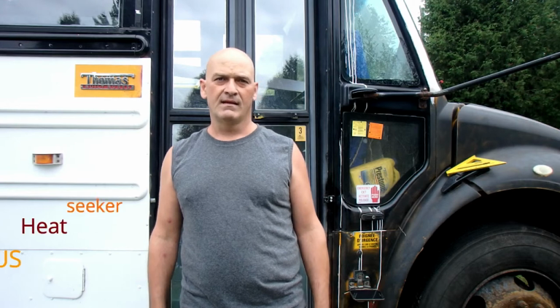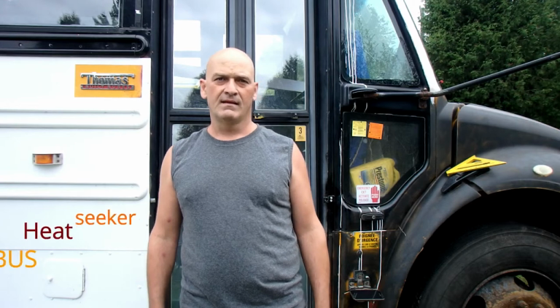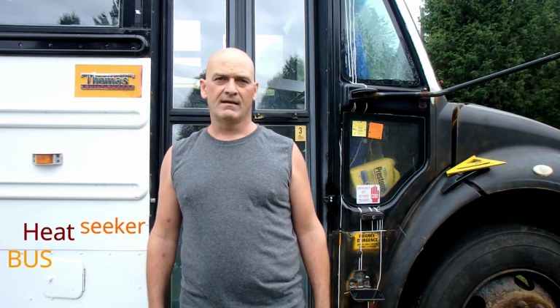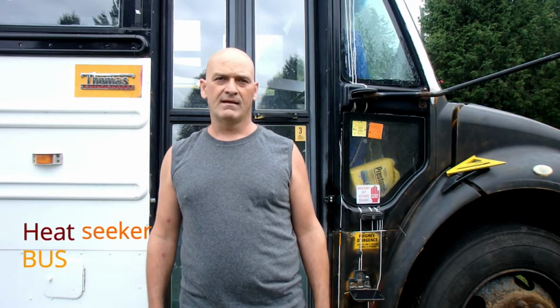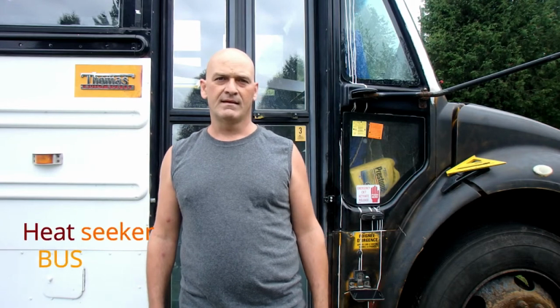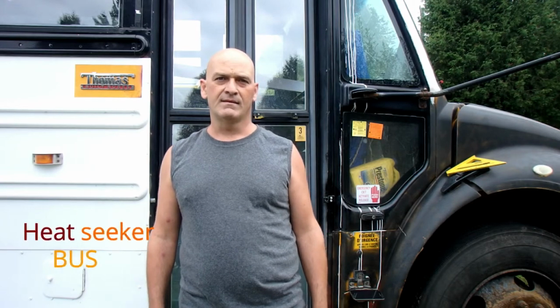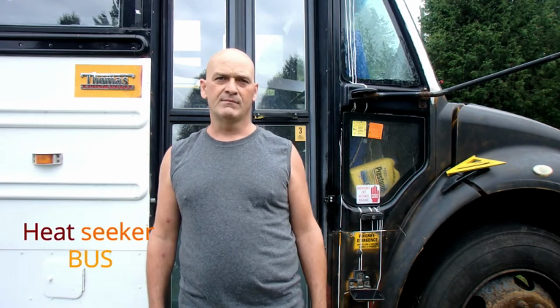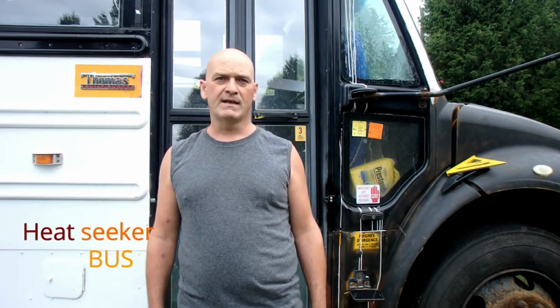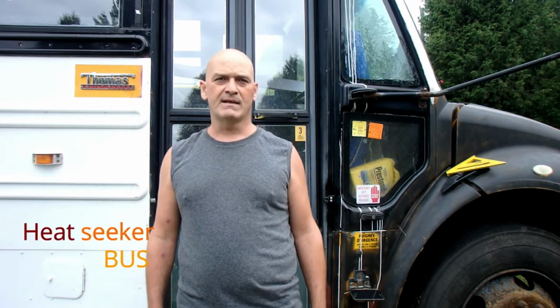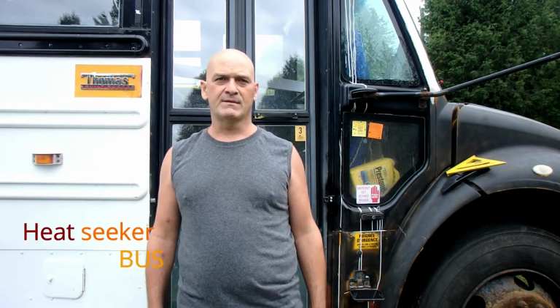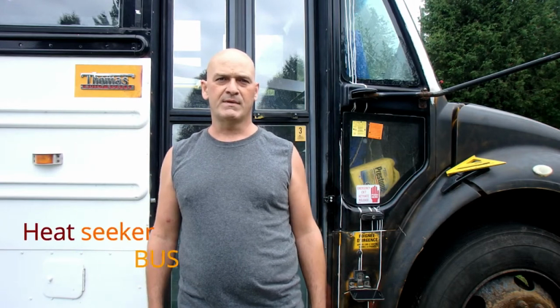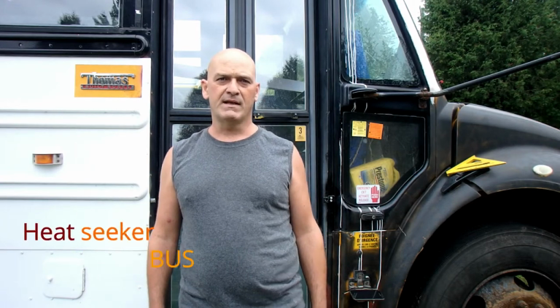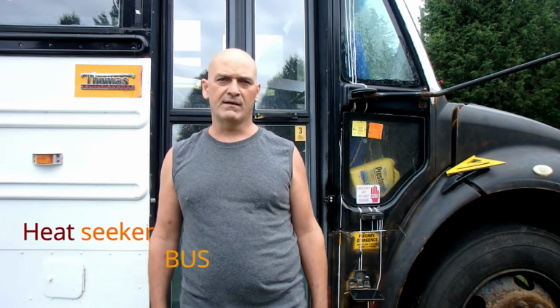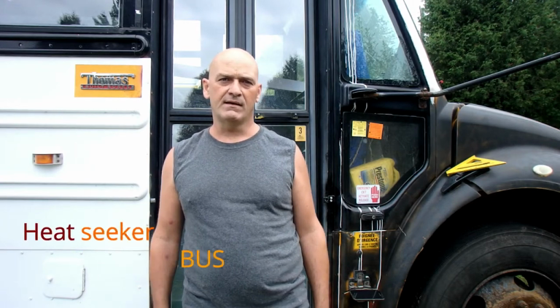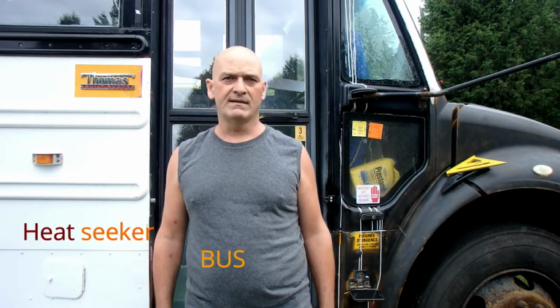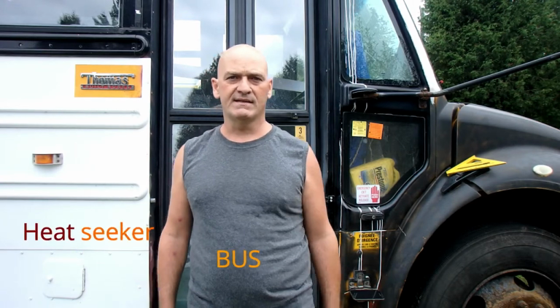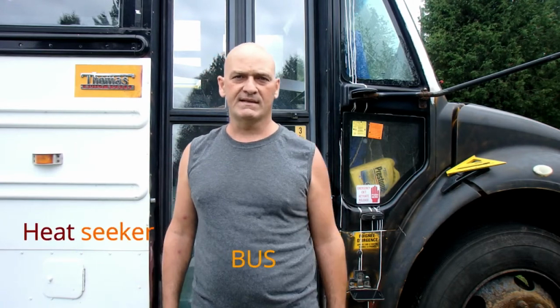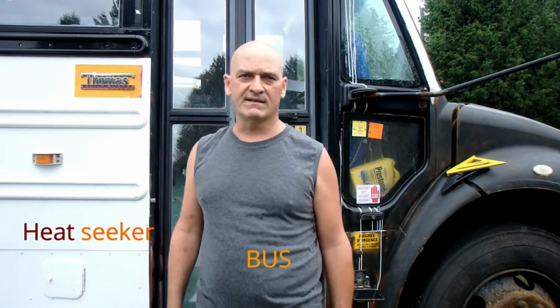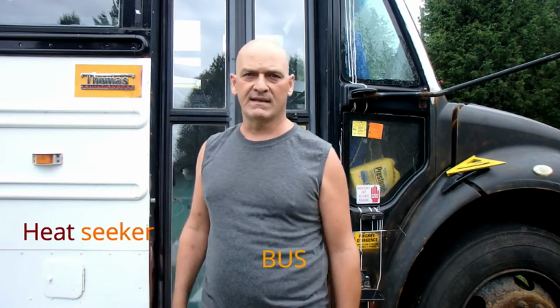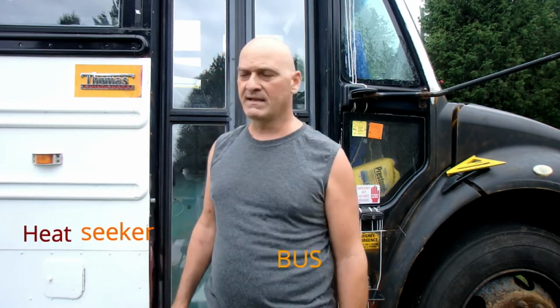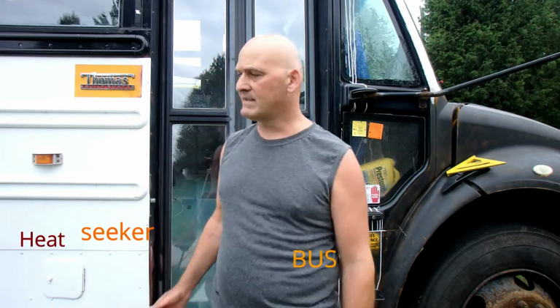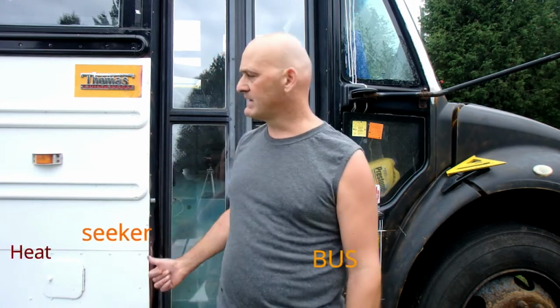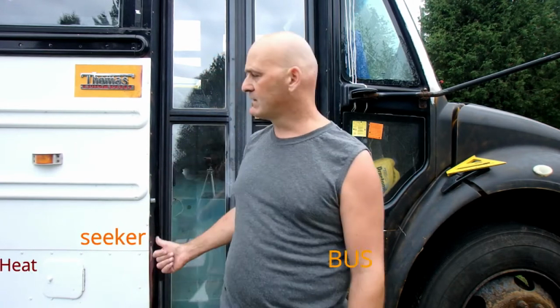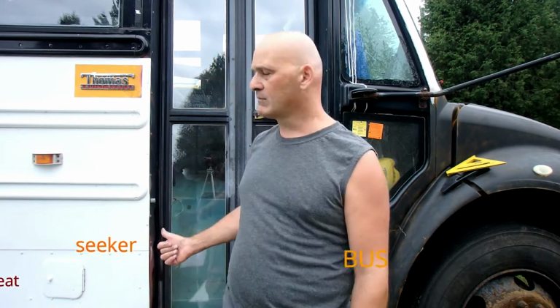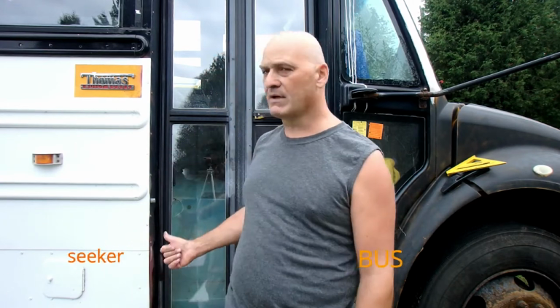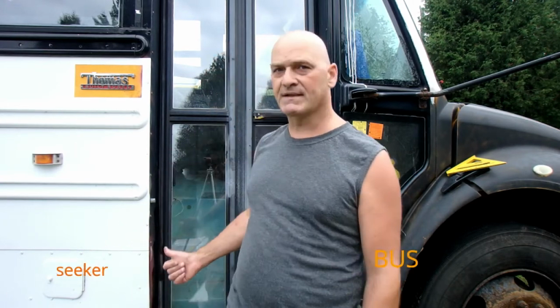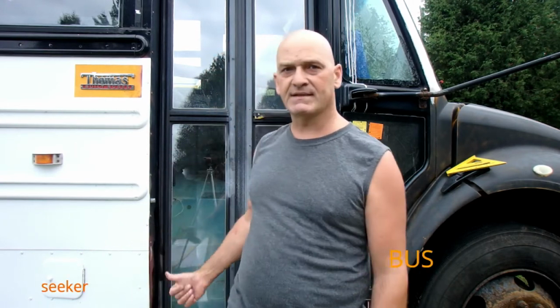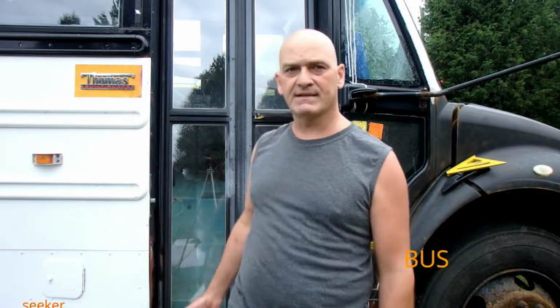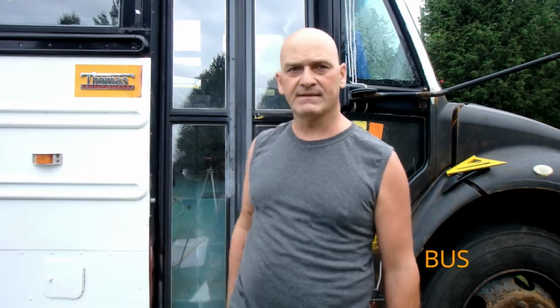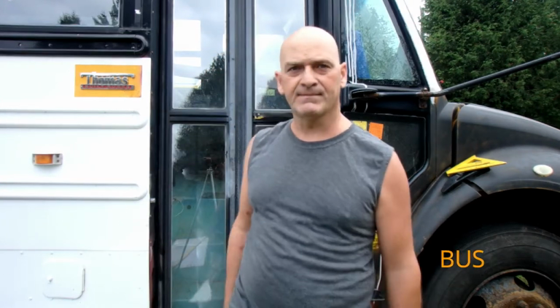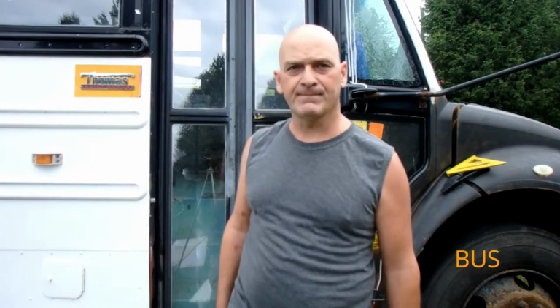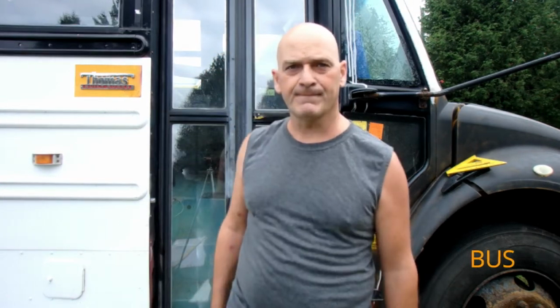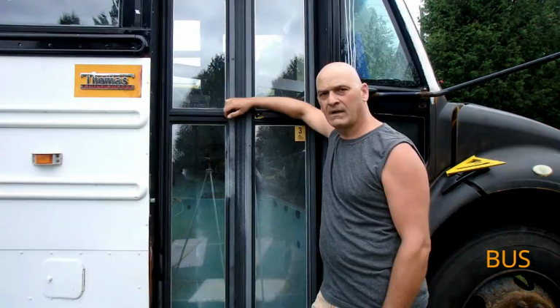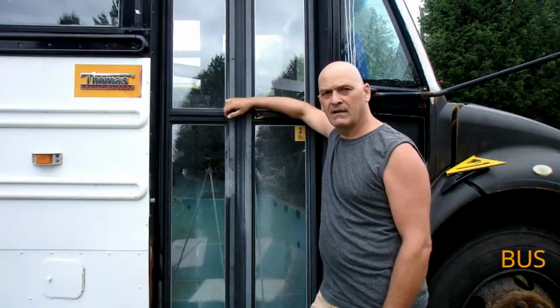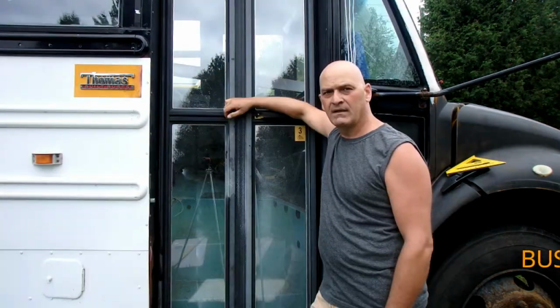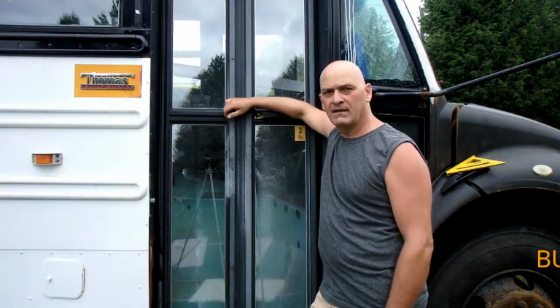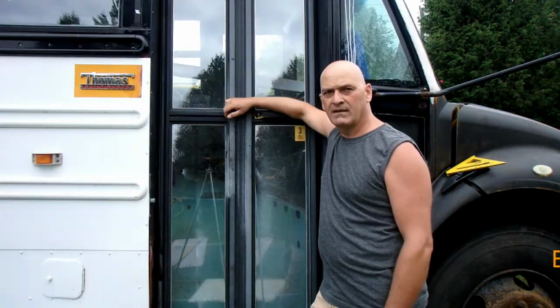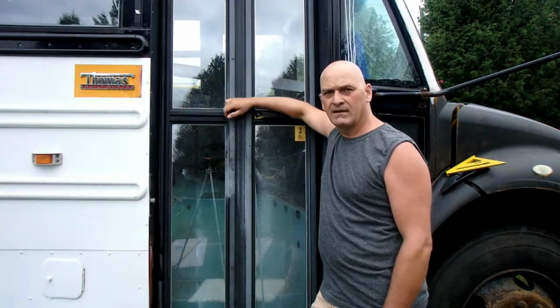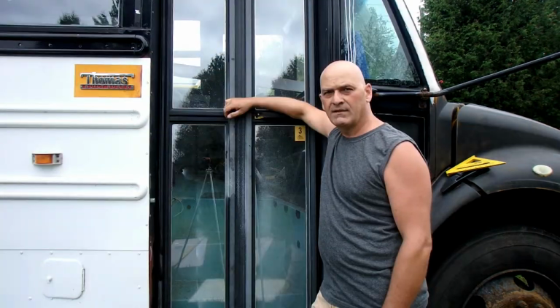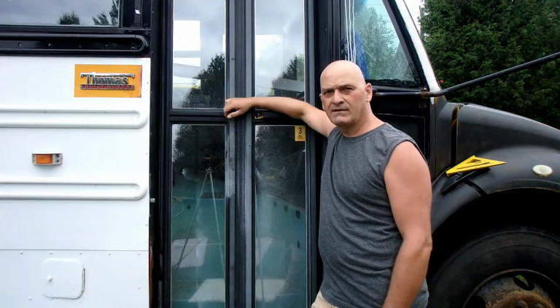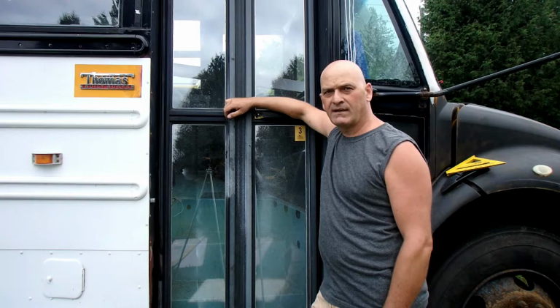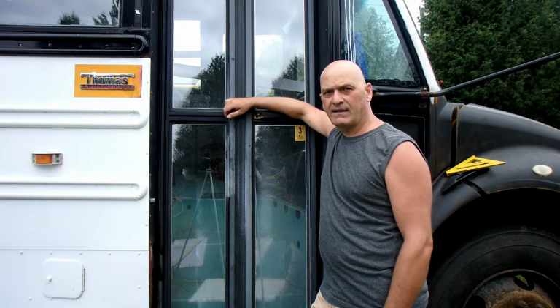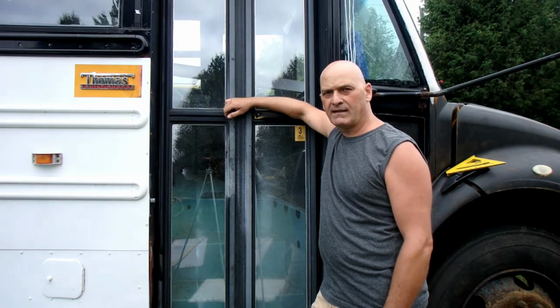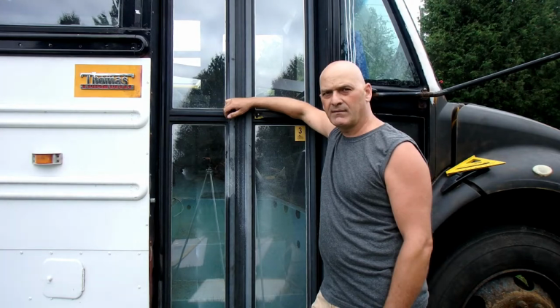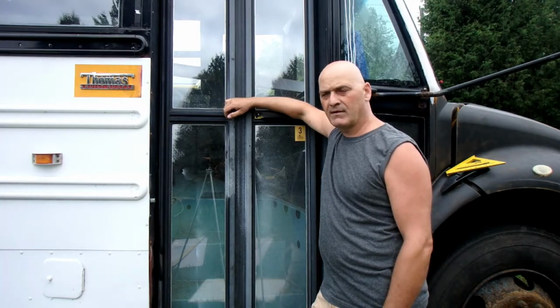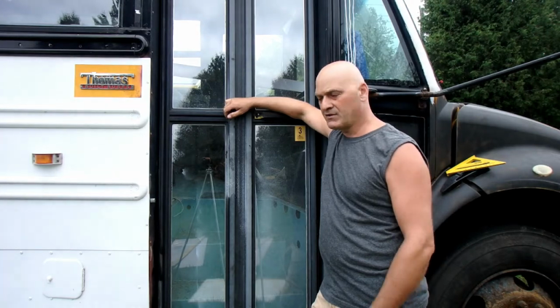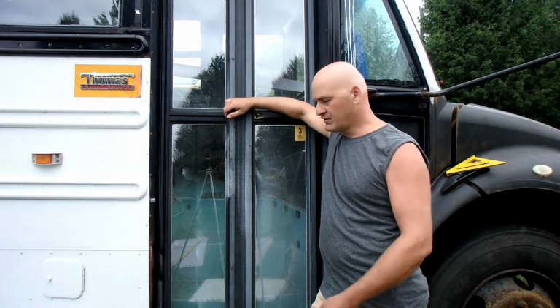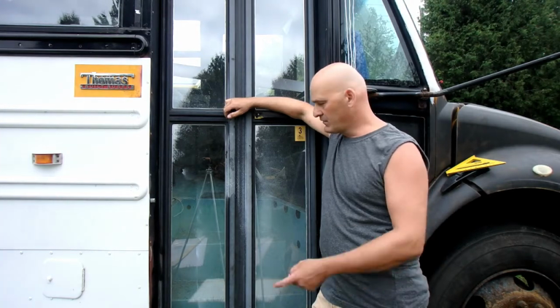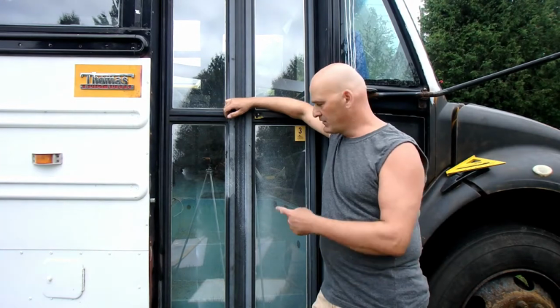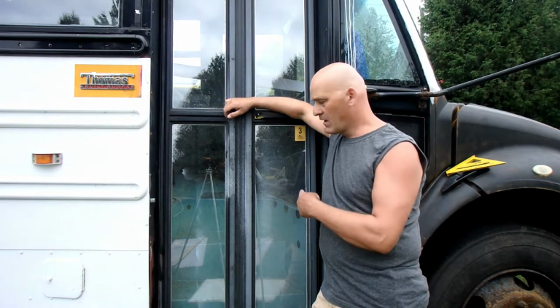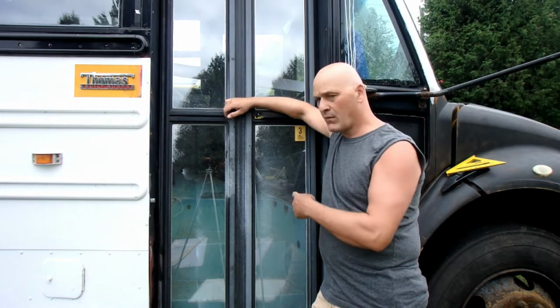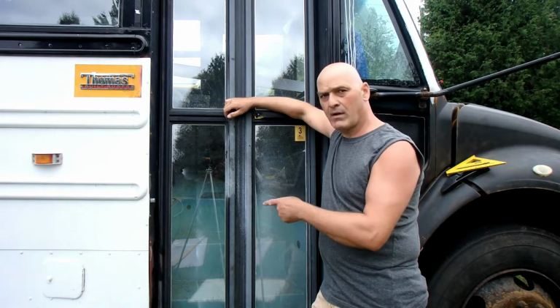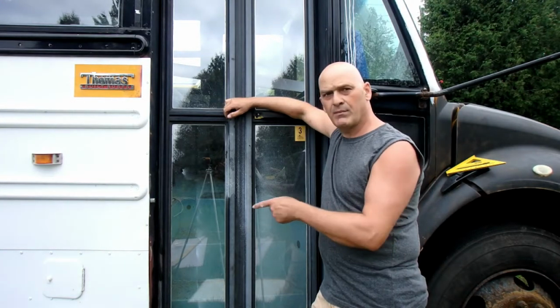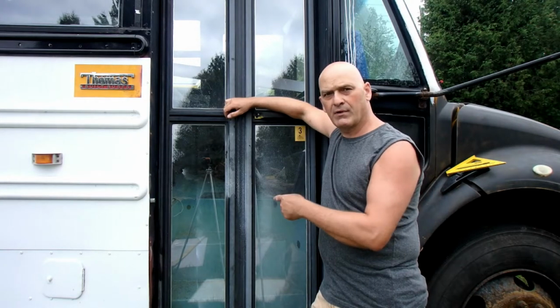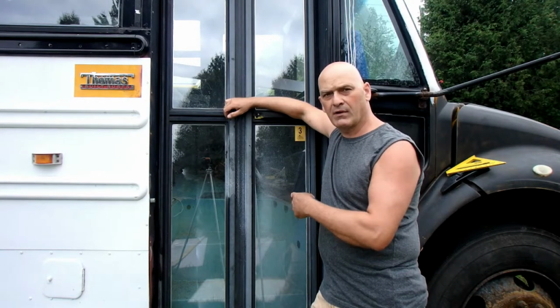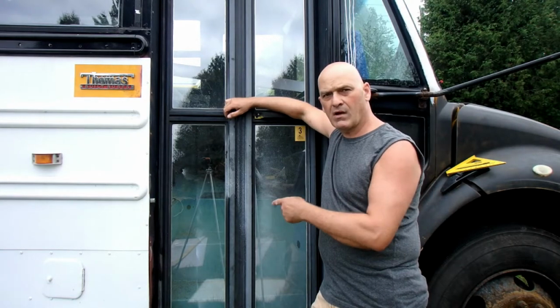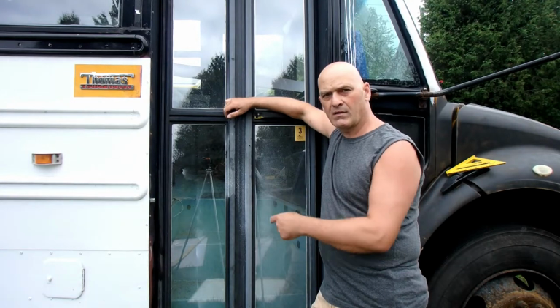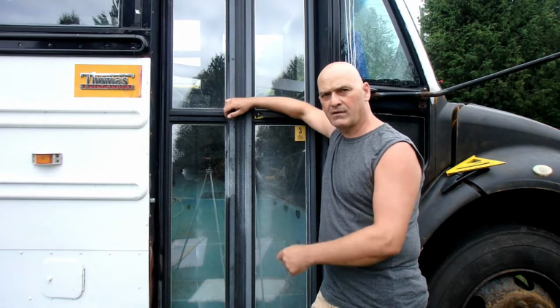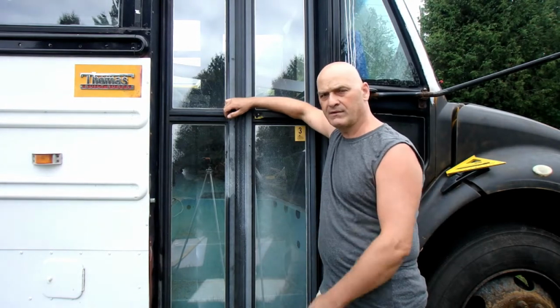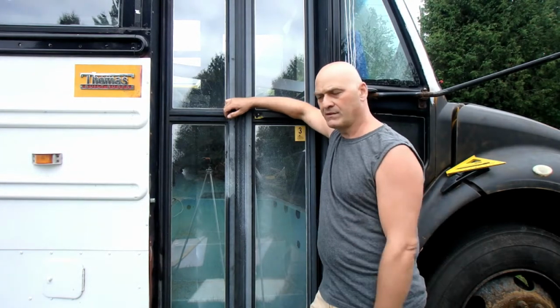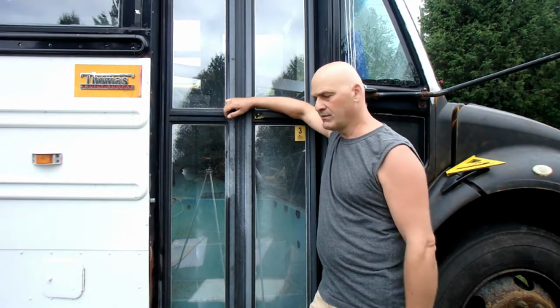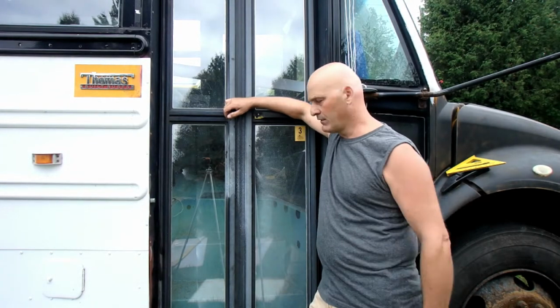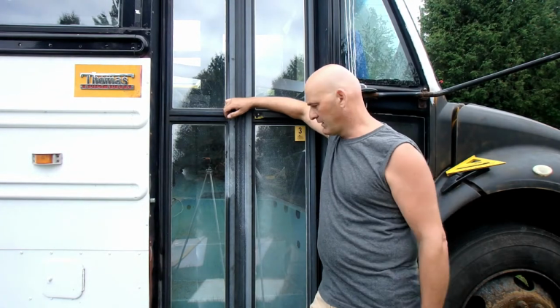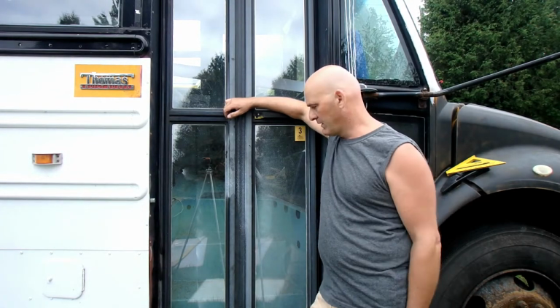Hi, my name is Pierre and this is the Heat Seeker Bus. Today I'm going to show you how I put a lock on the door here.